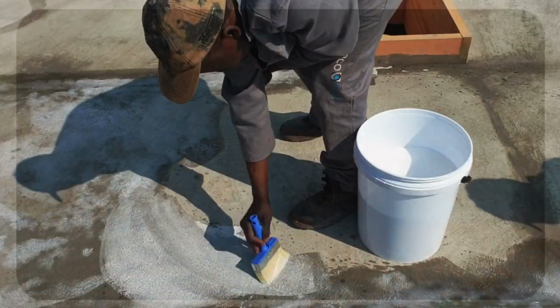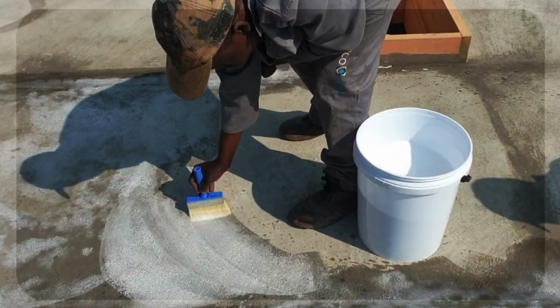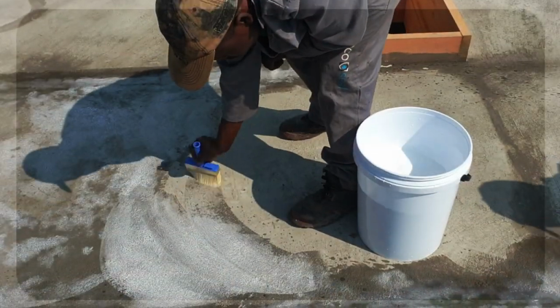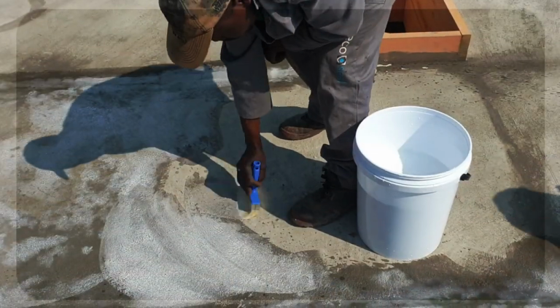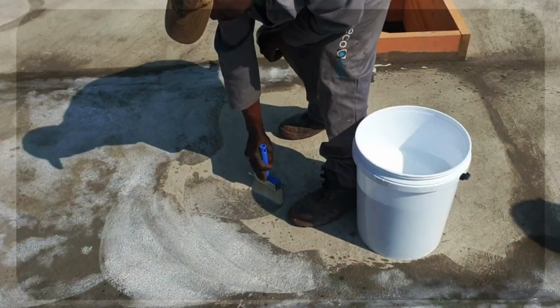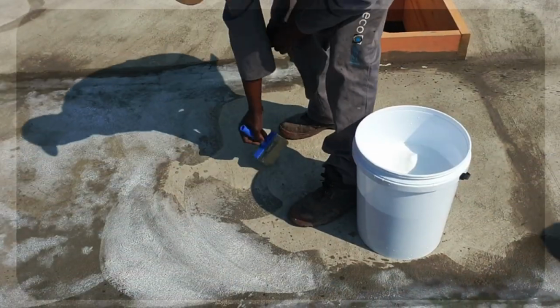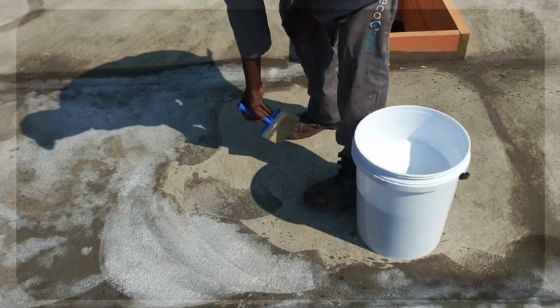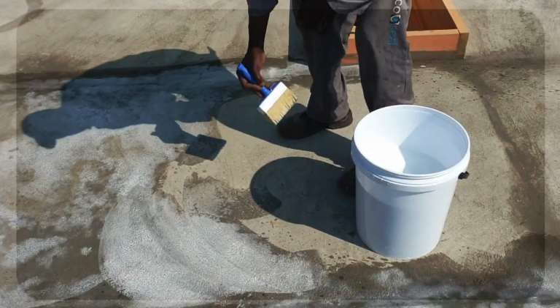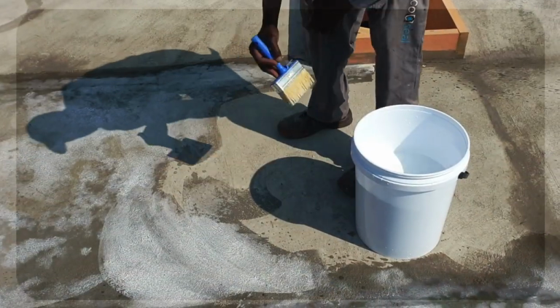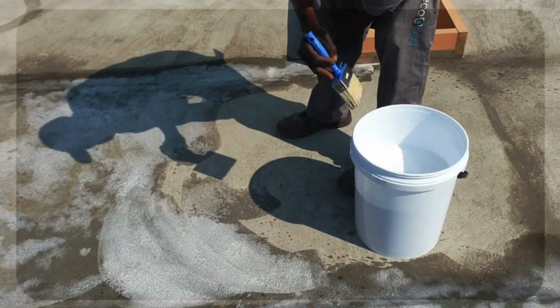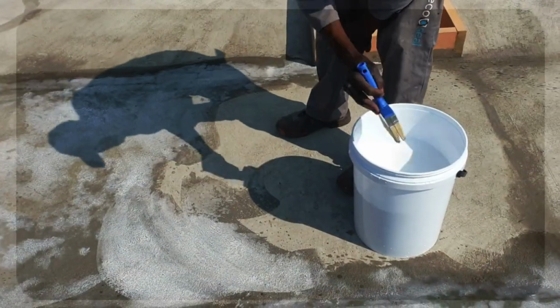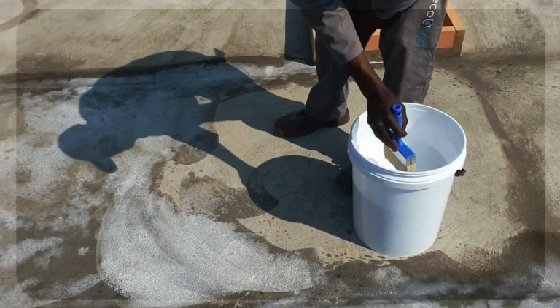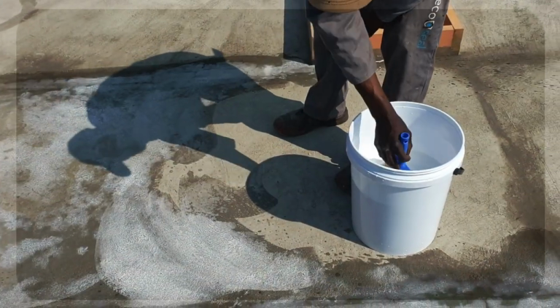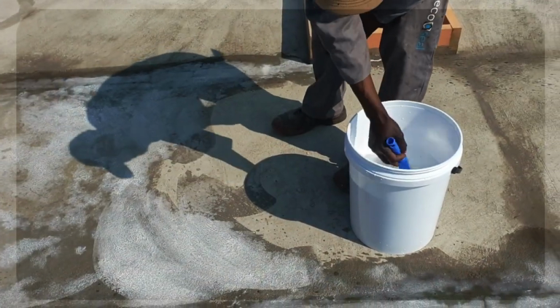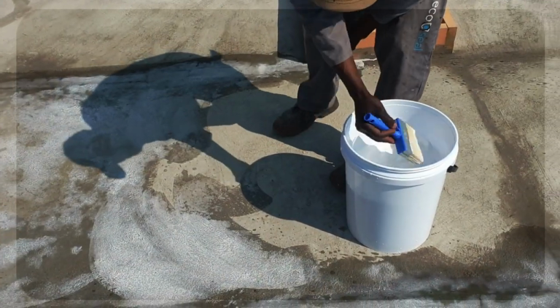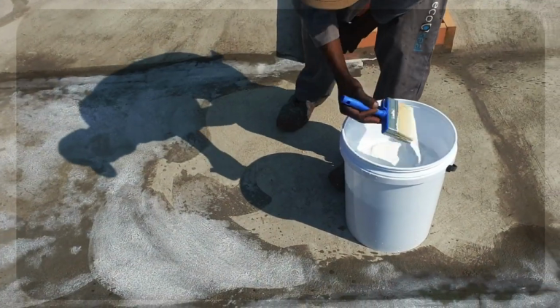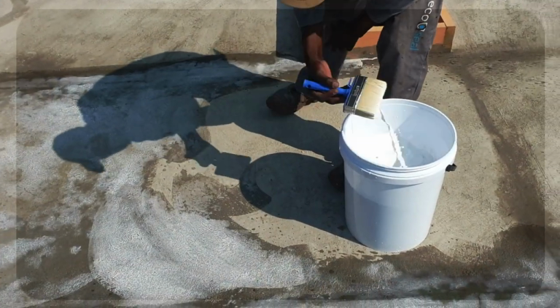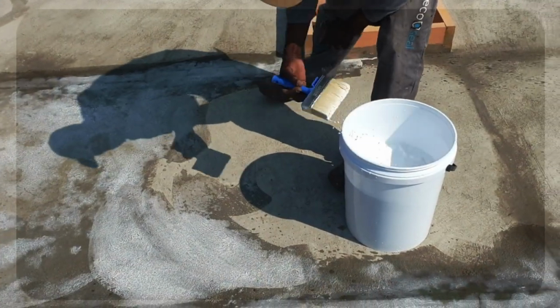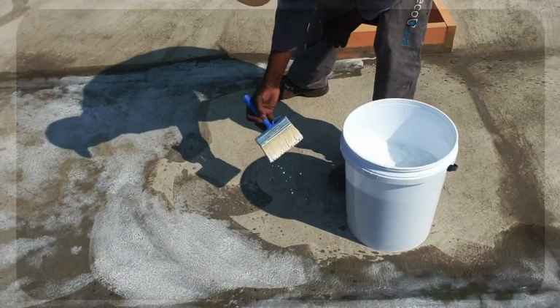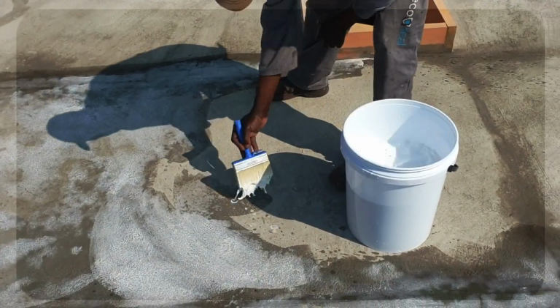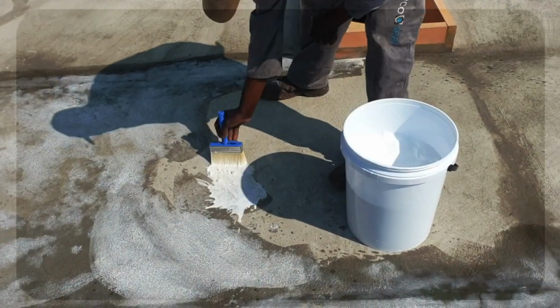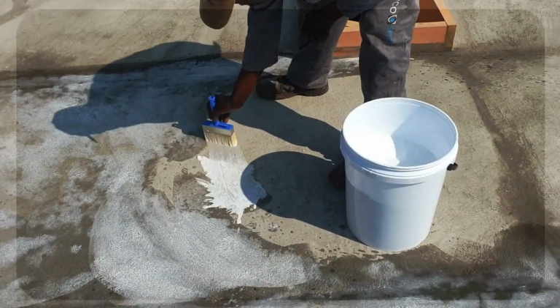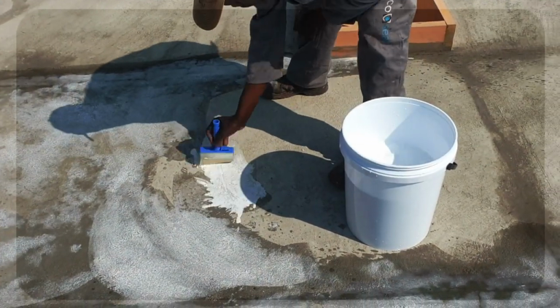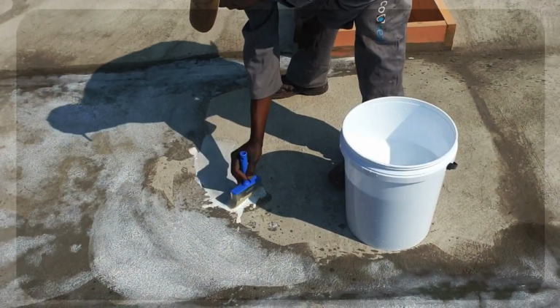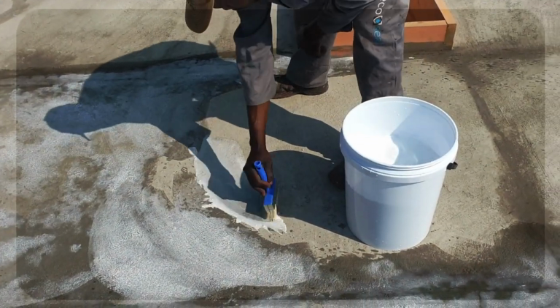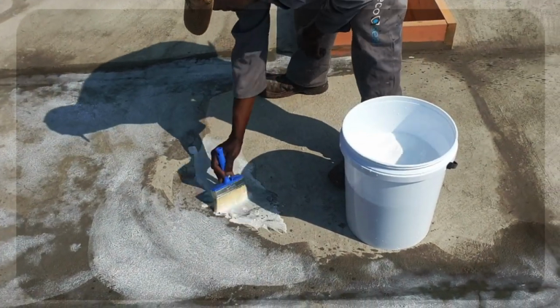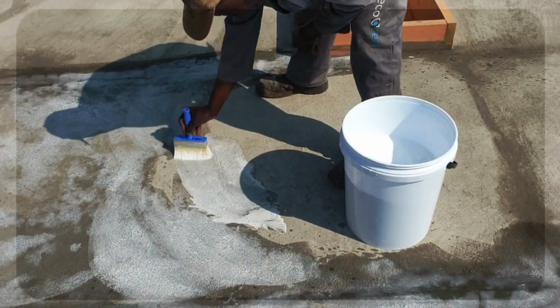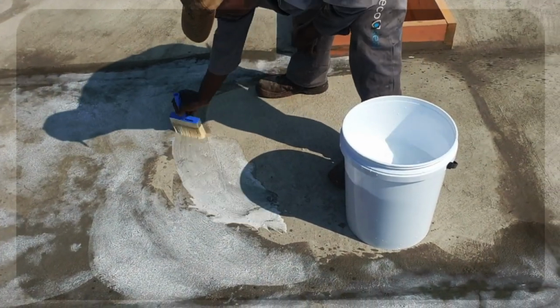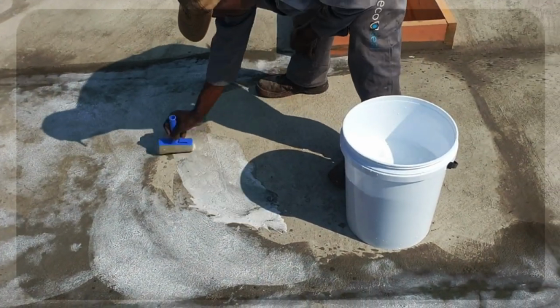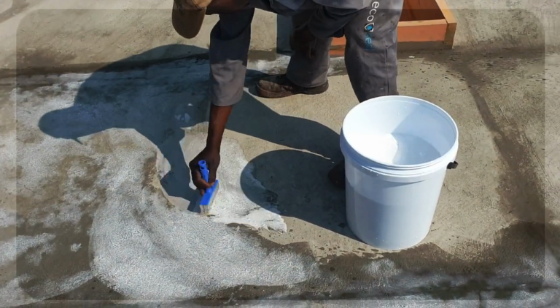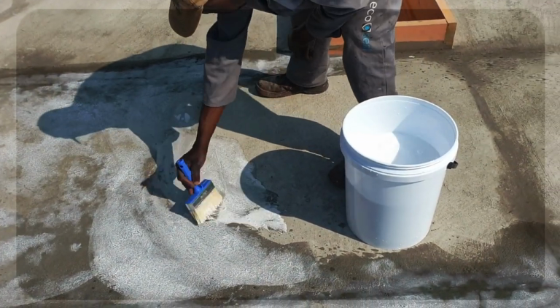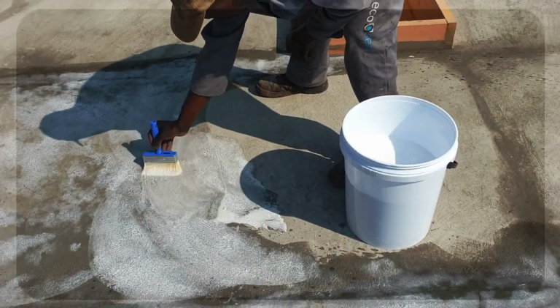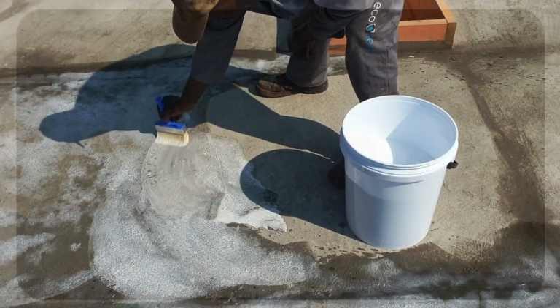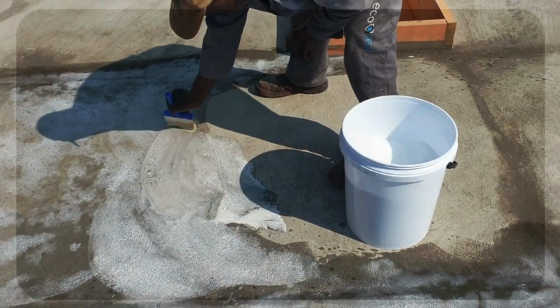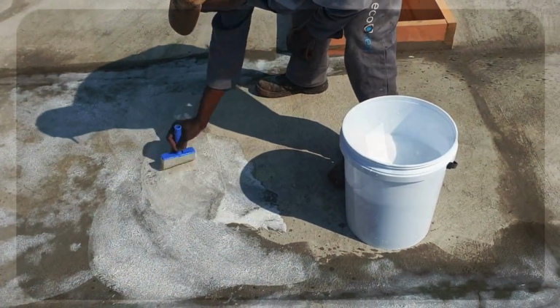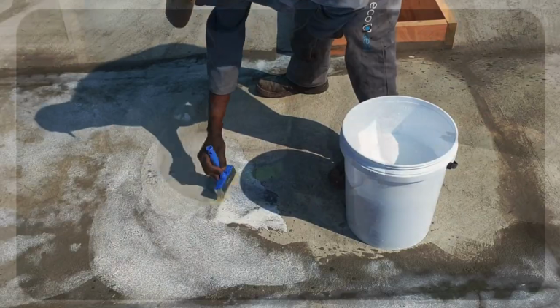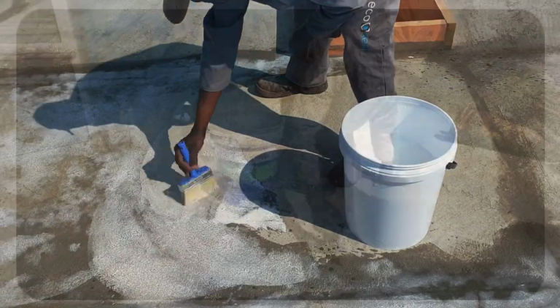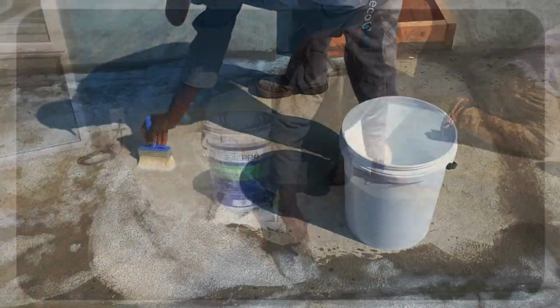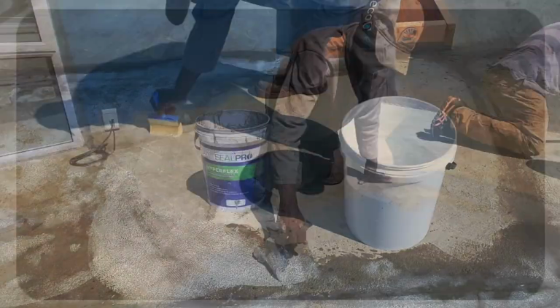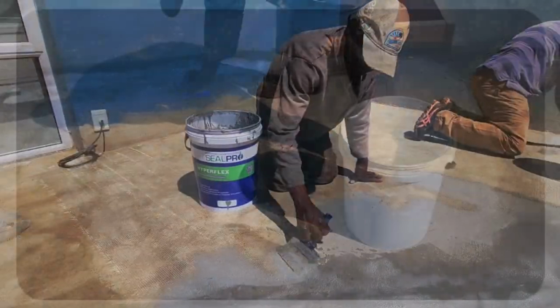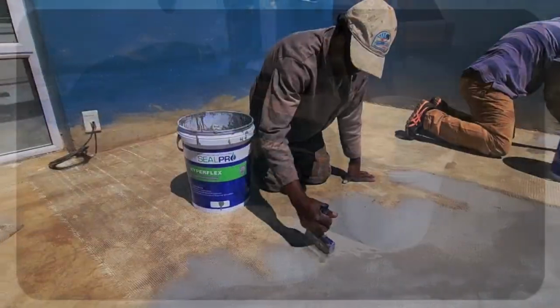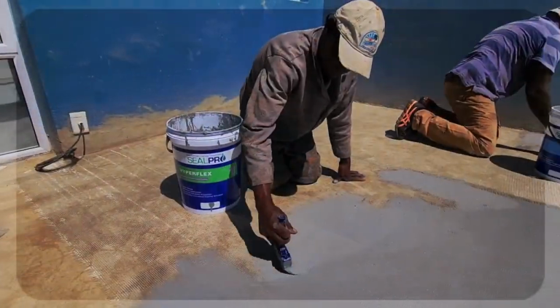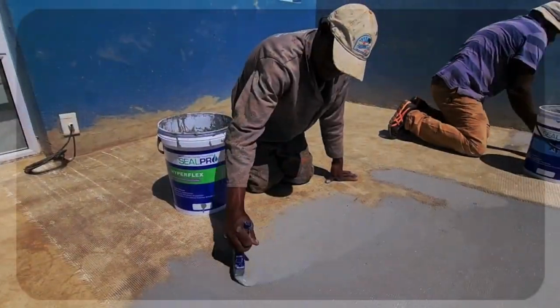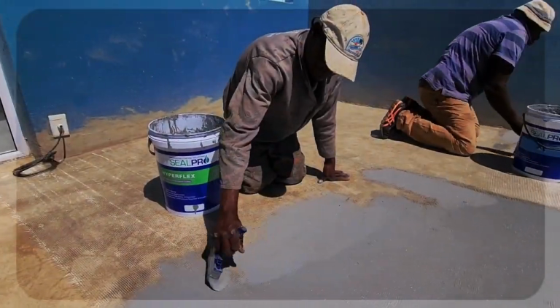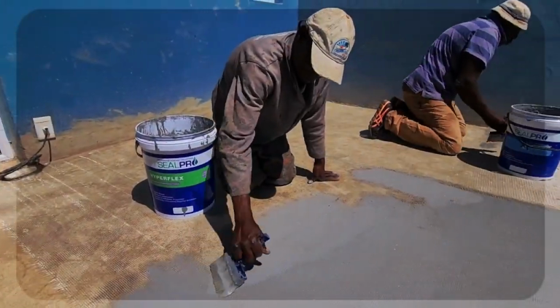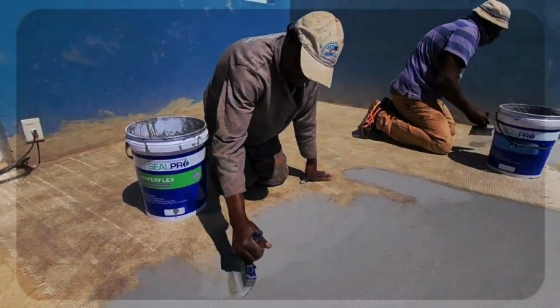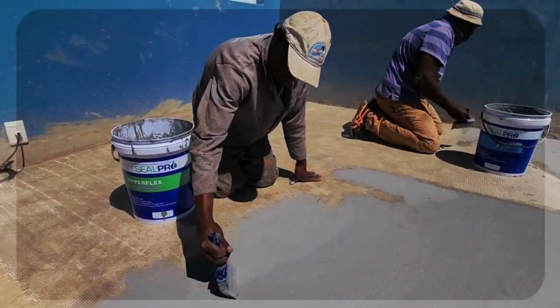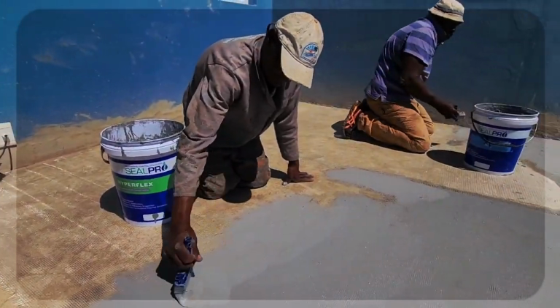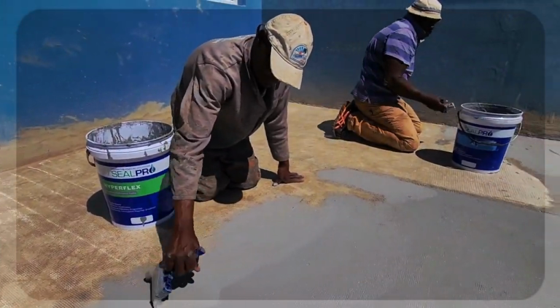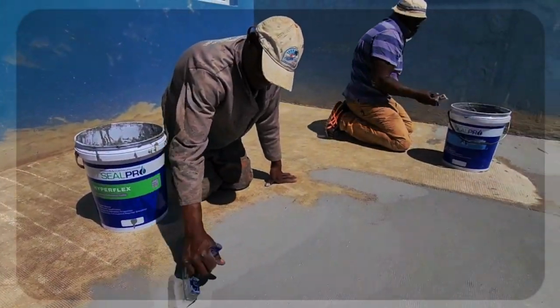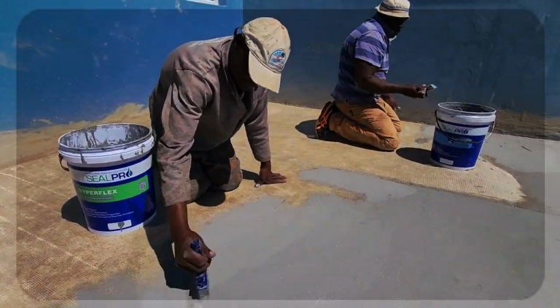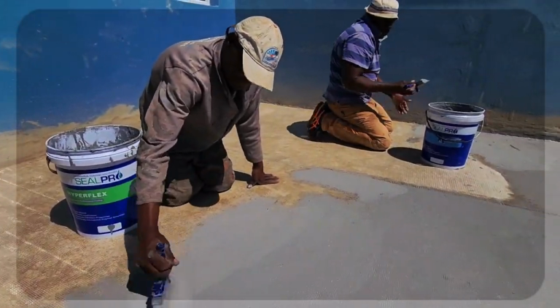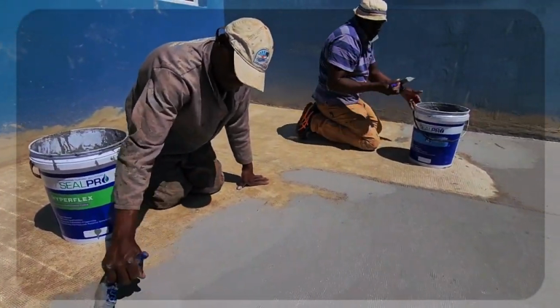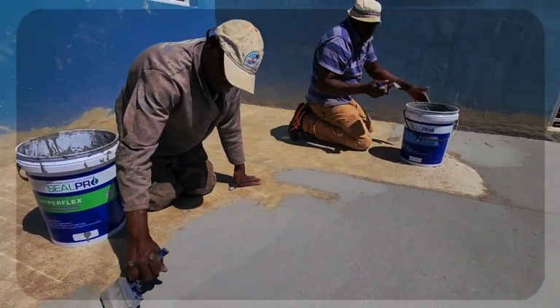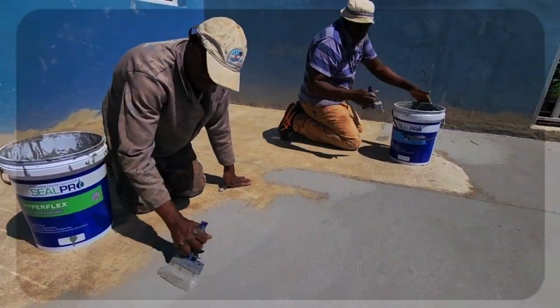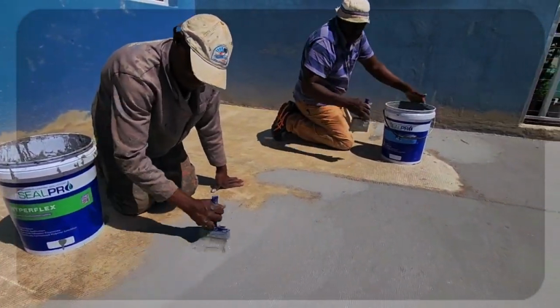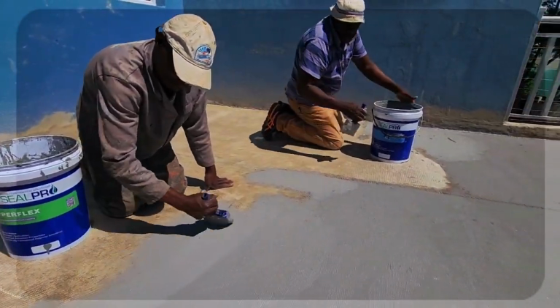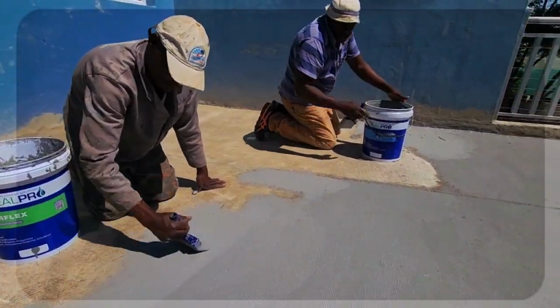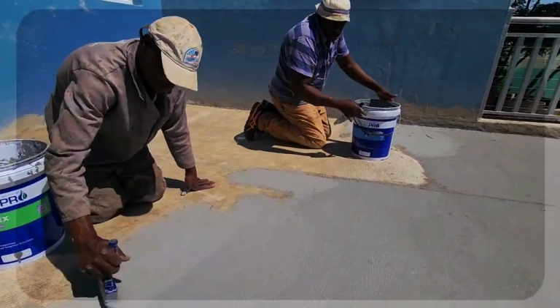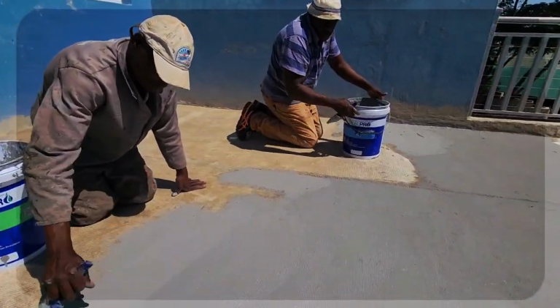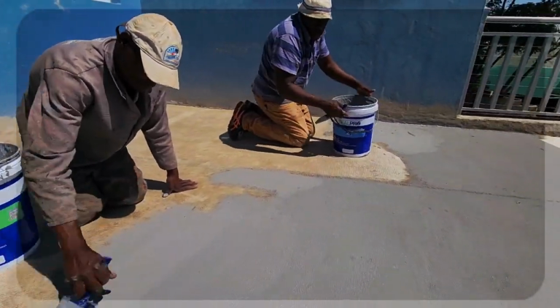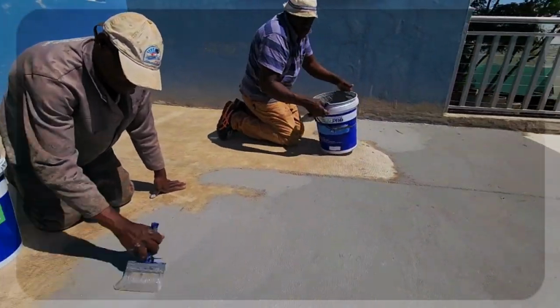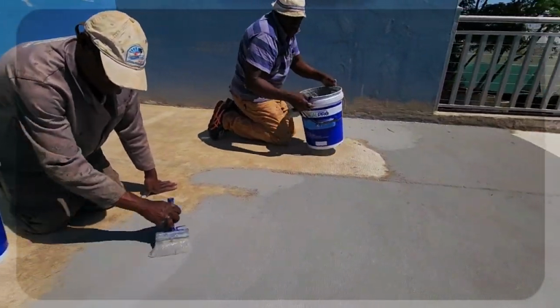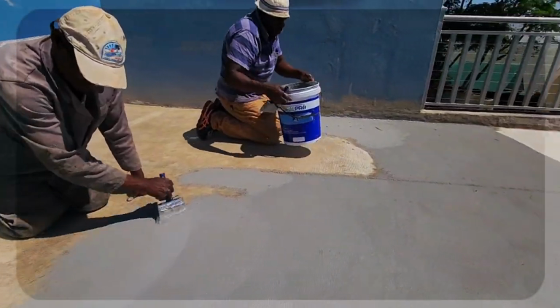Initiating the project, we primed the new concrete slabs, setting the stage for the application of the ArmTech Hyperflex waterproofing system.